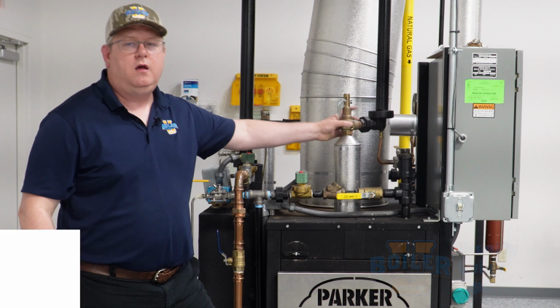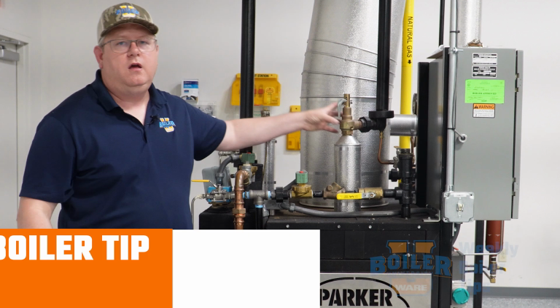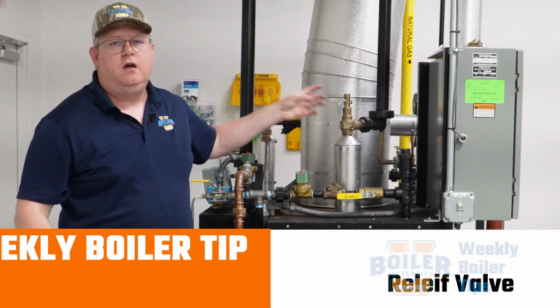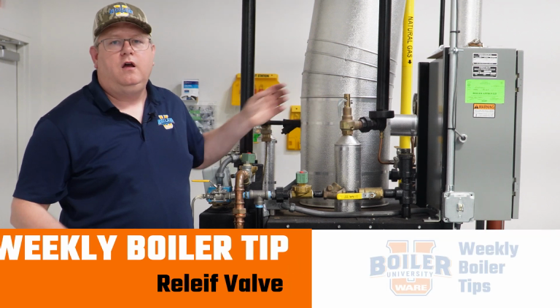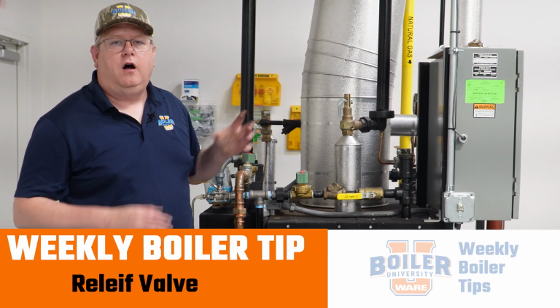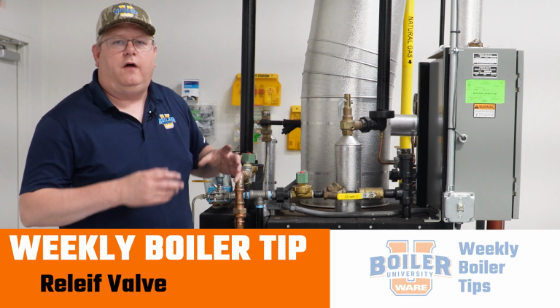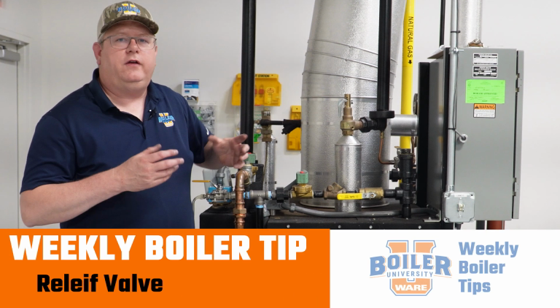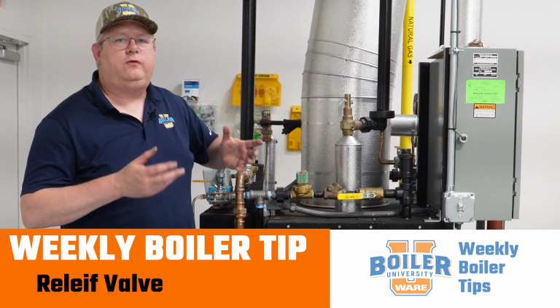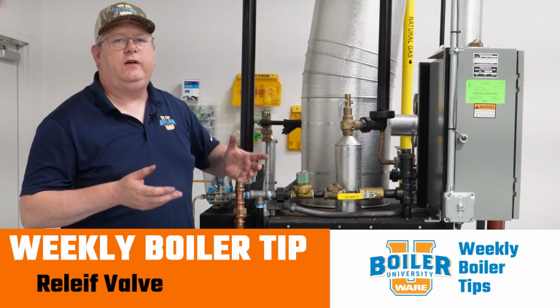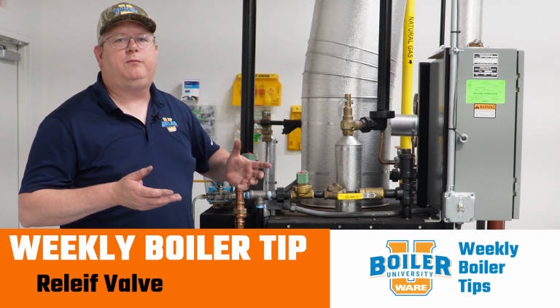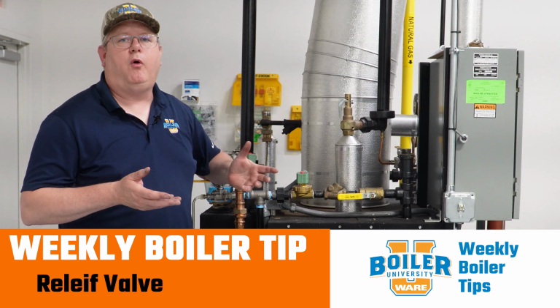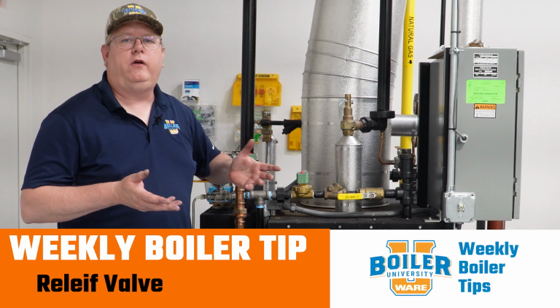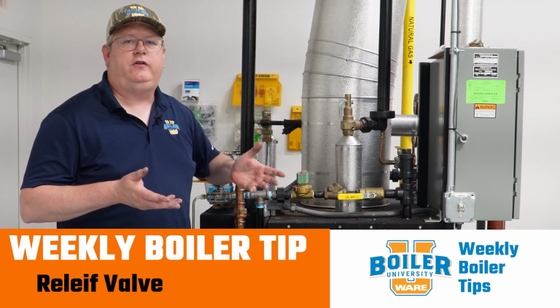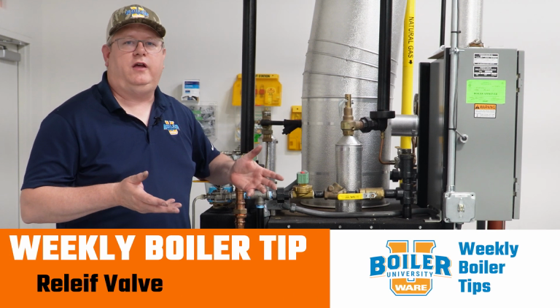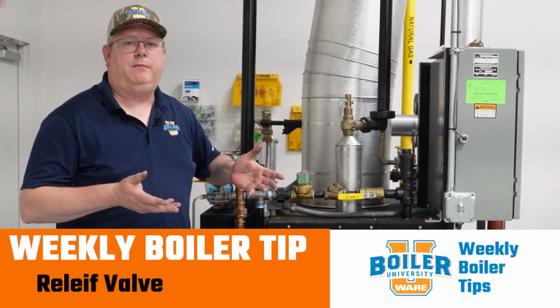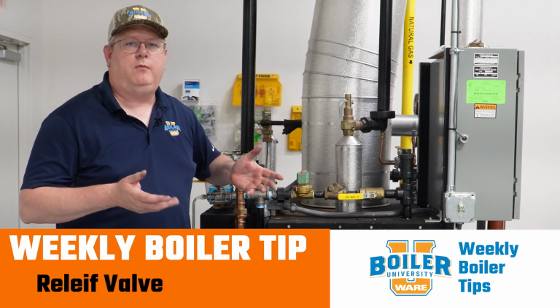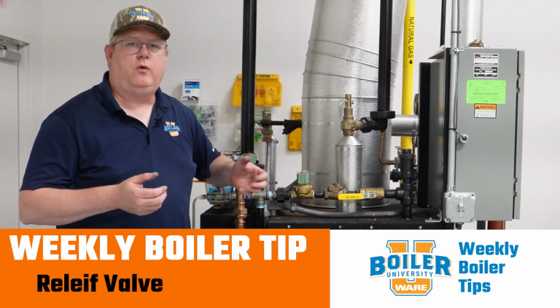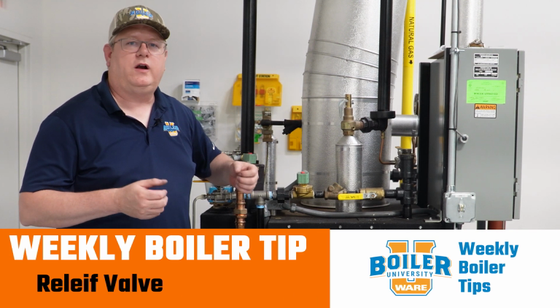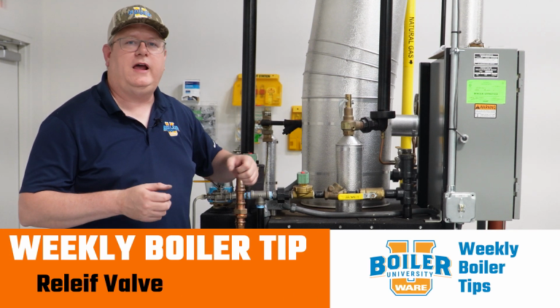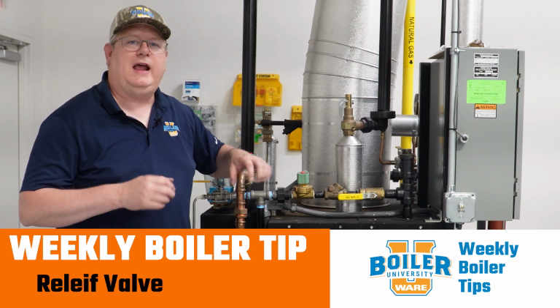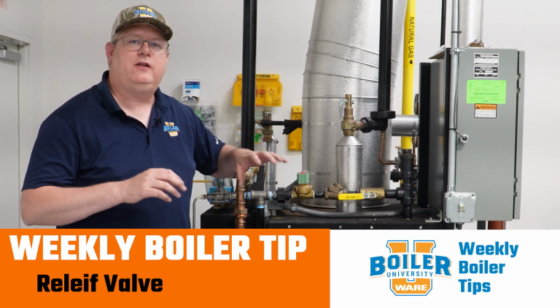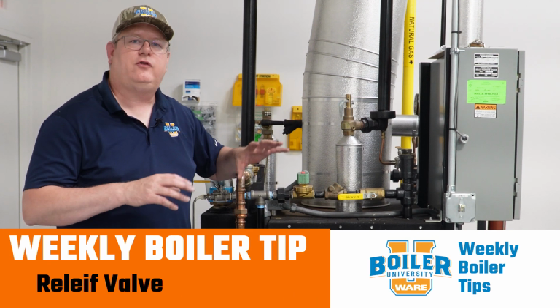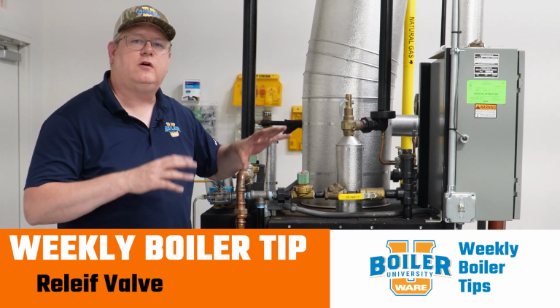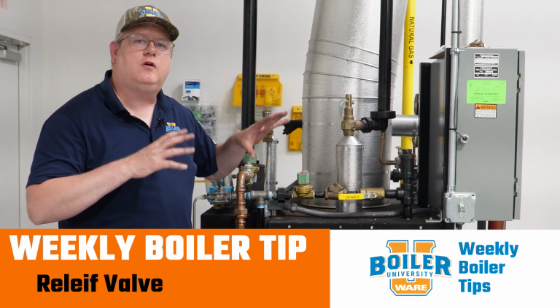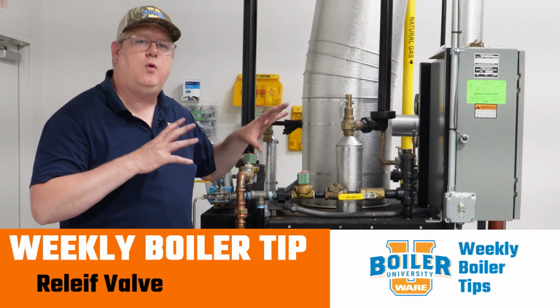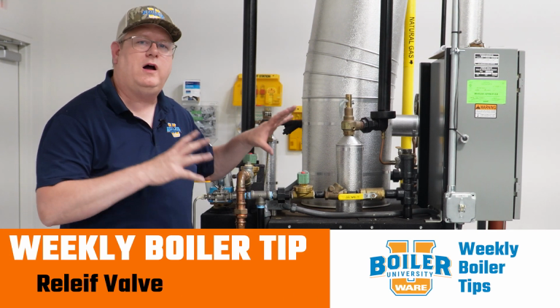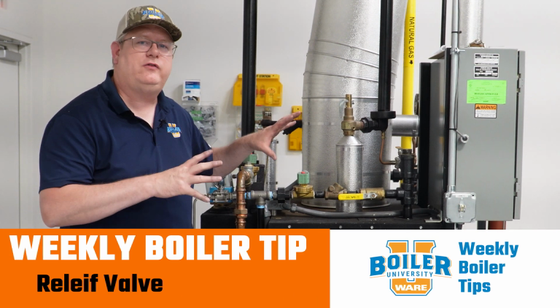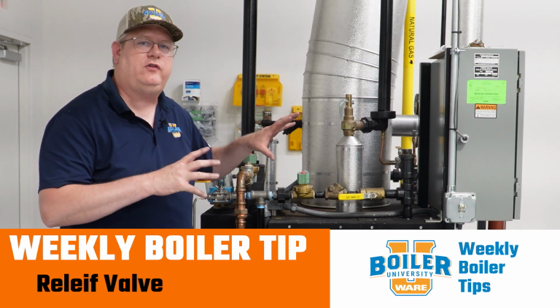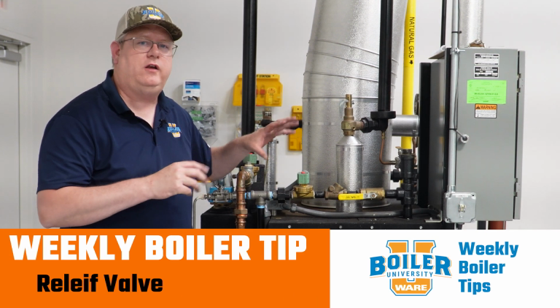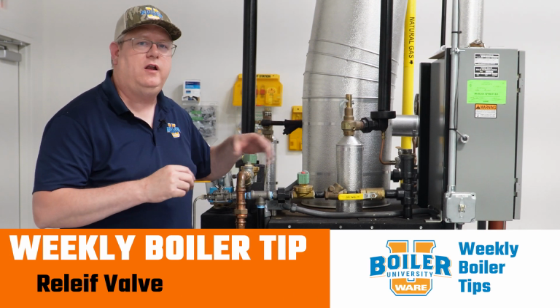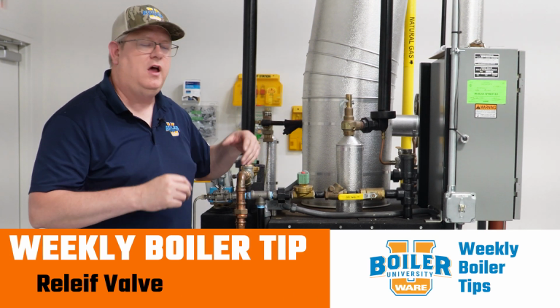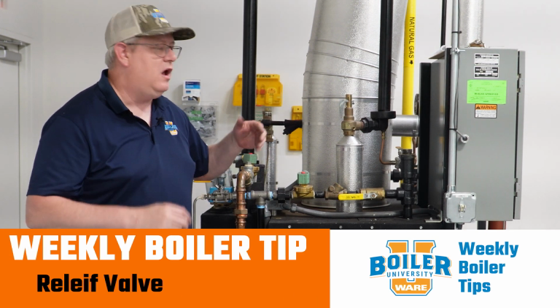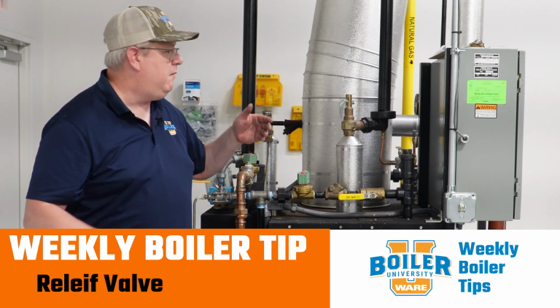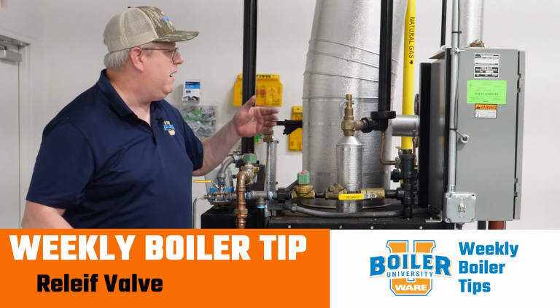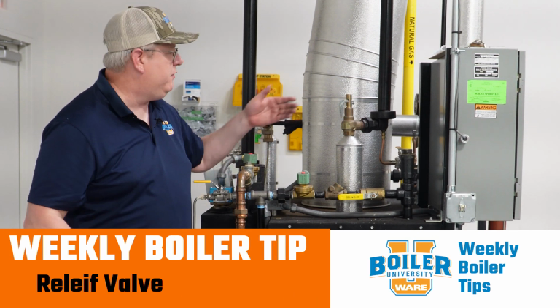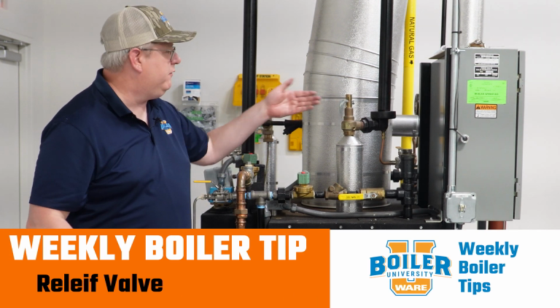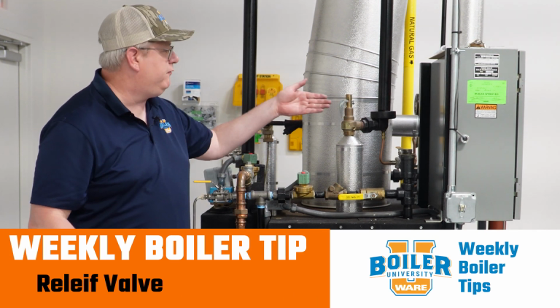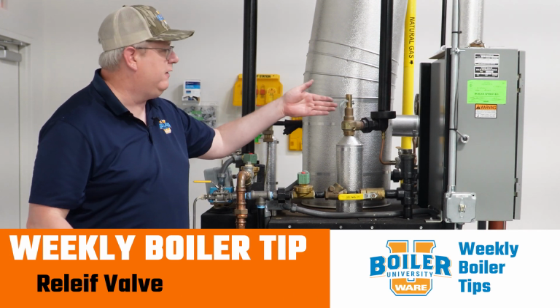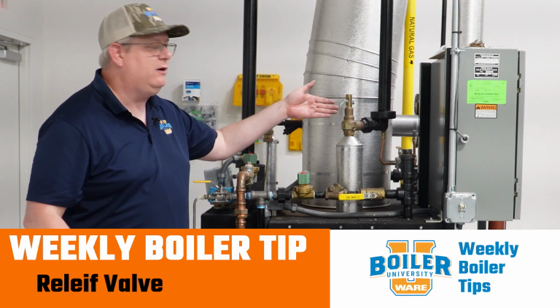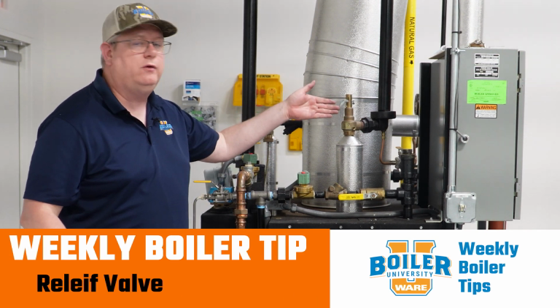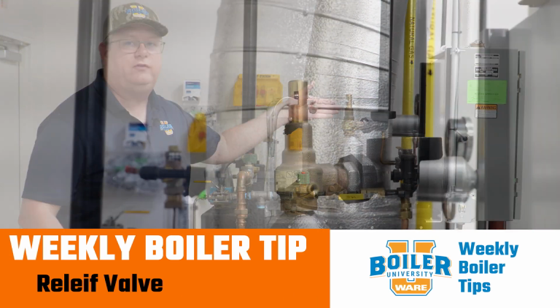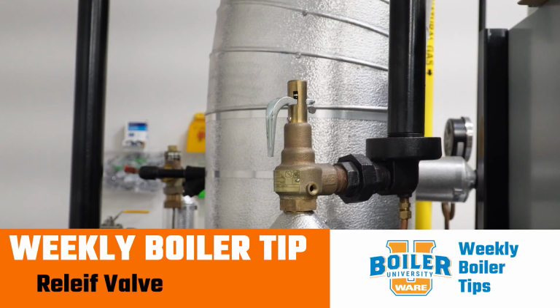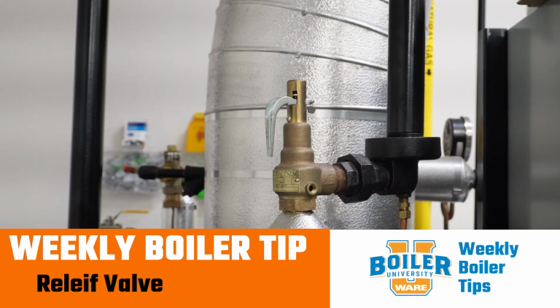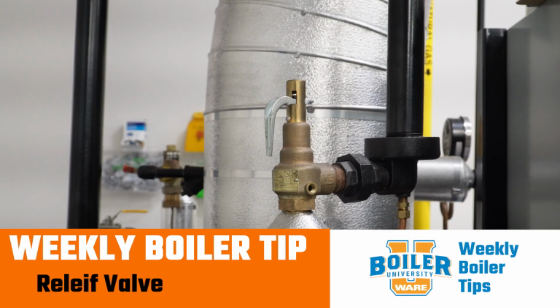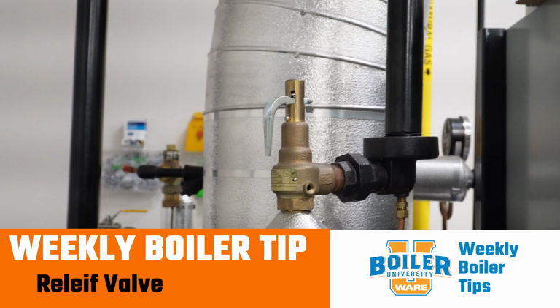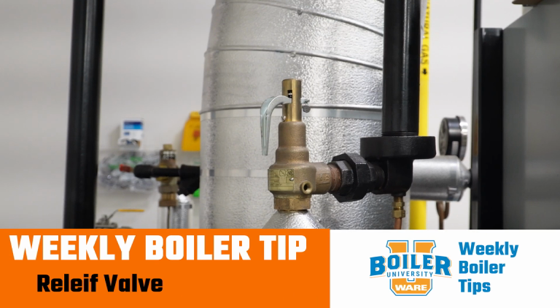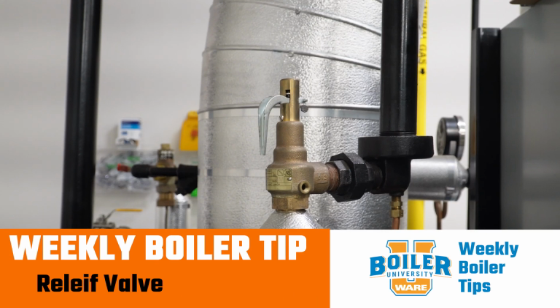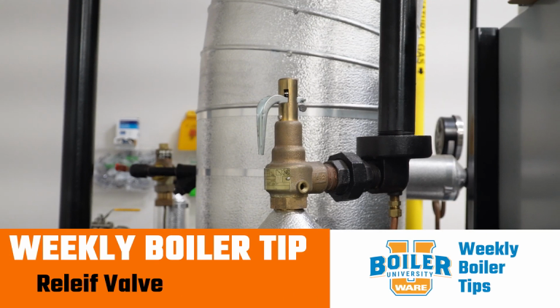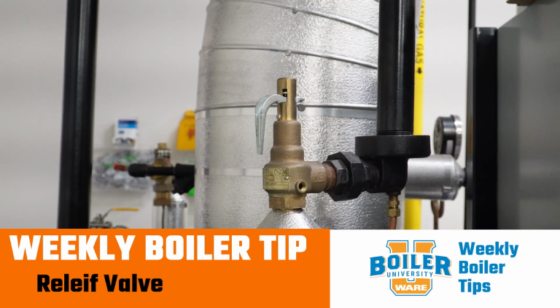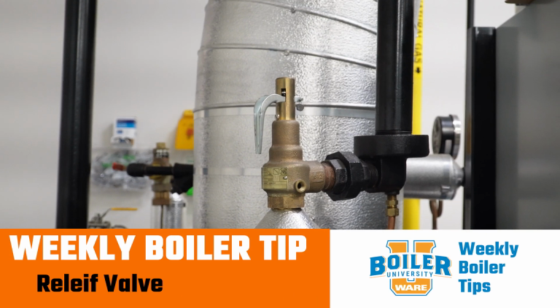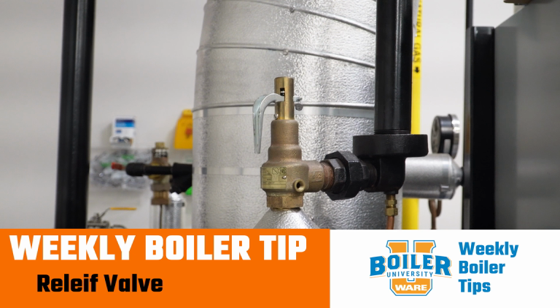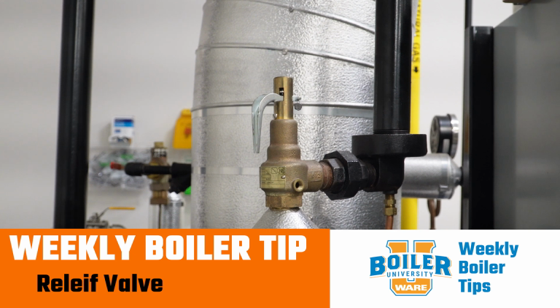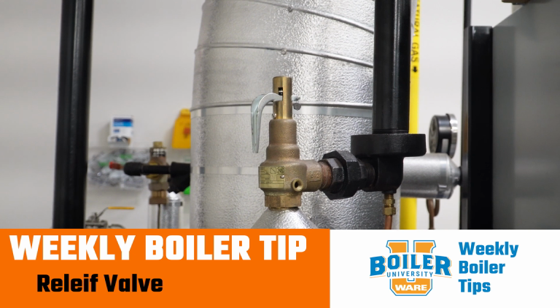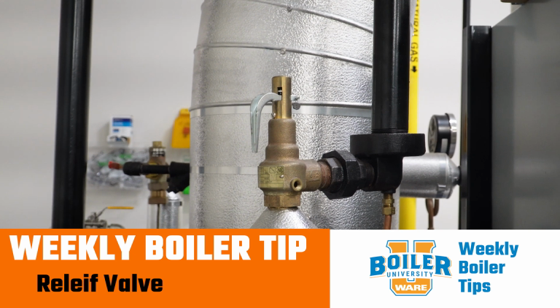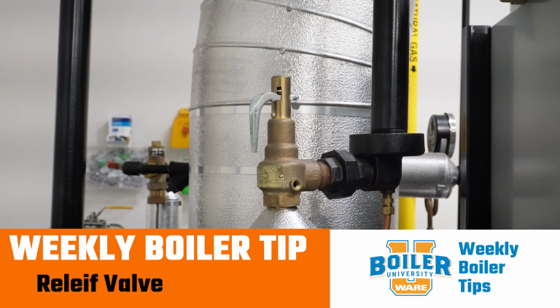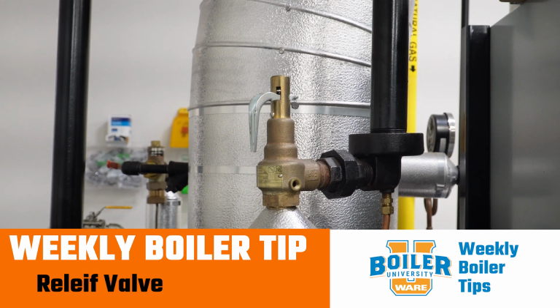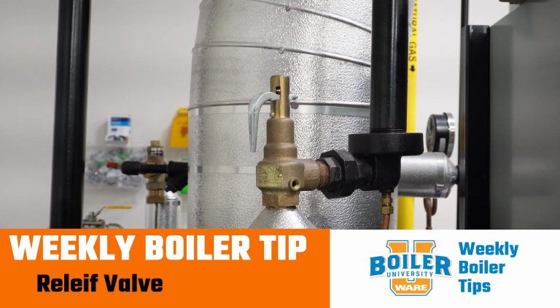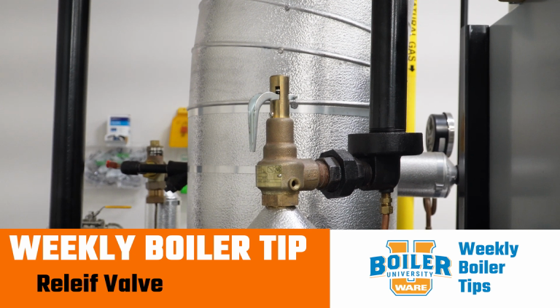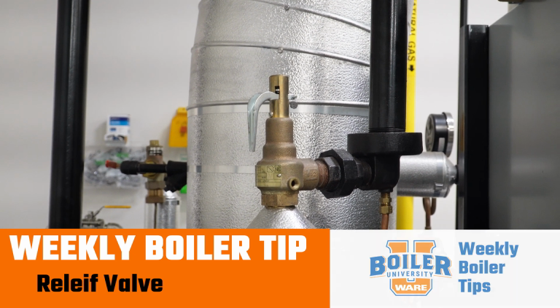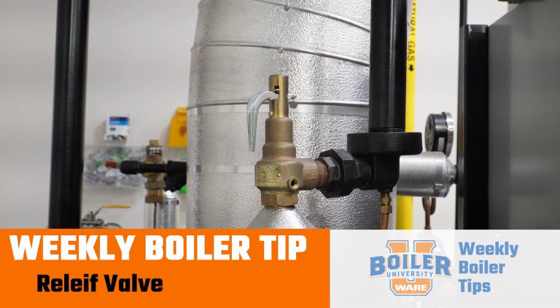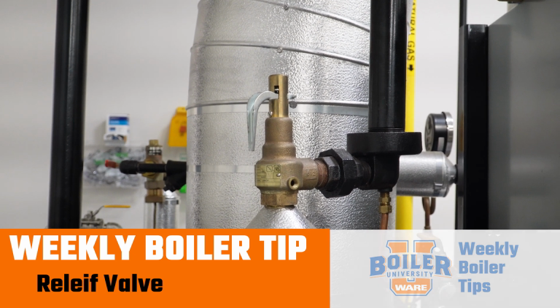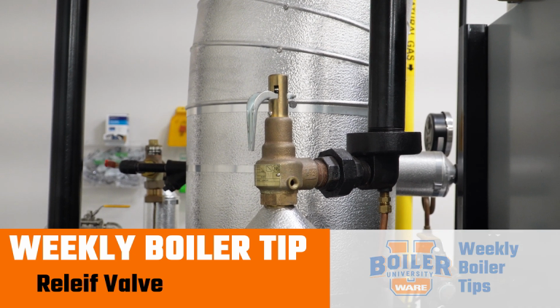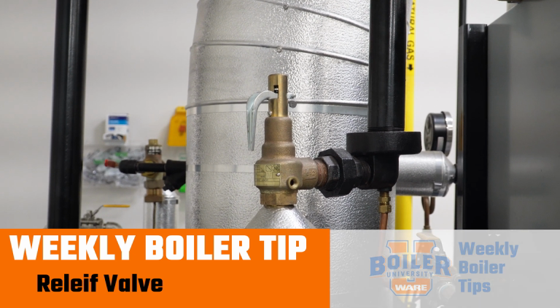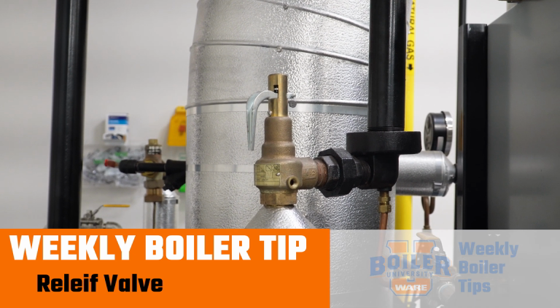On this week's Boiler Tip, we're going to answer a question about the frequency of testing a relief valve on a boiler.